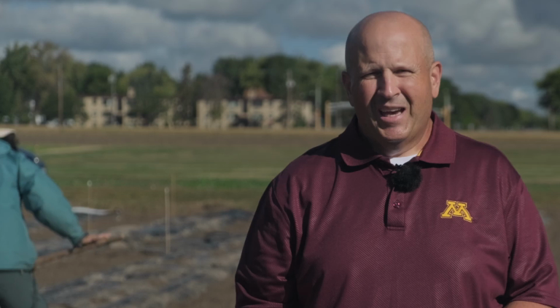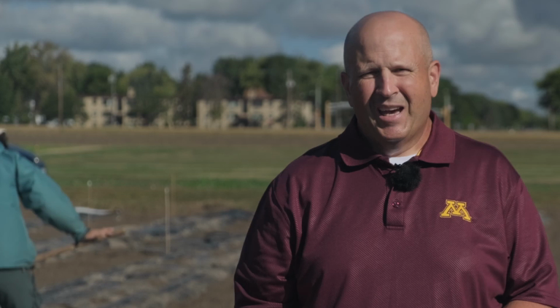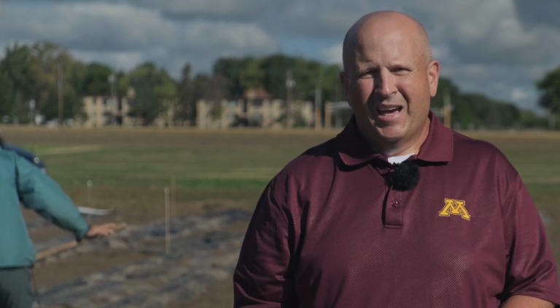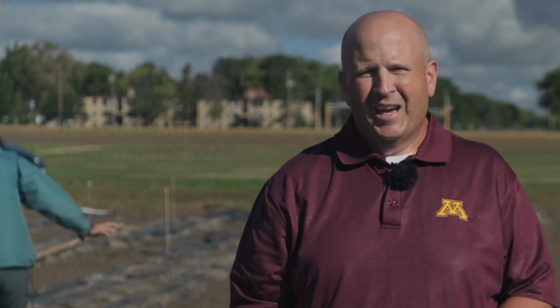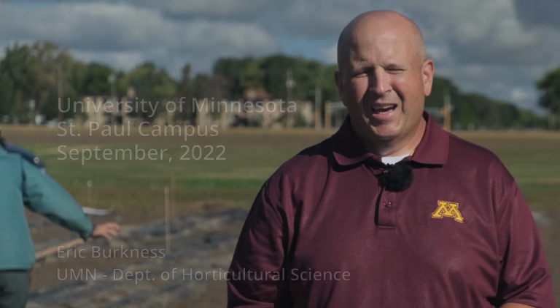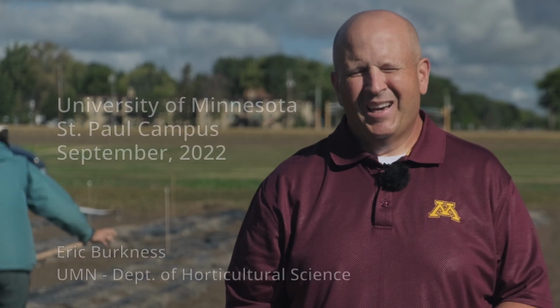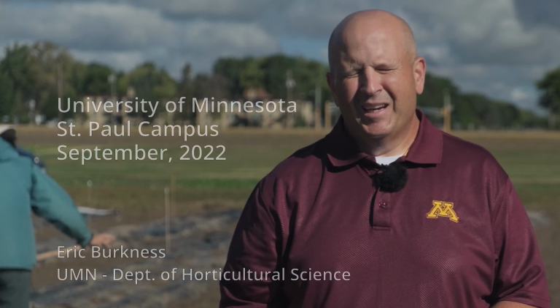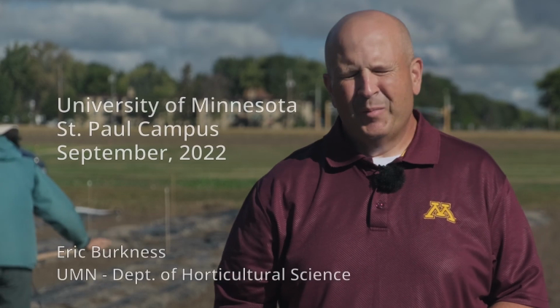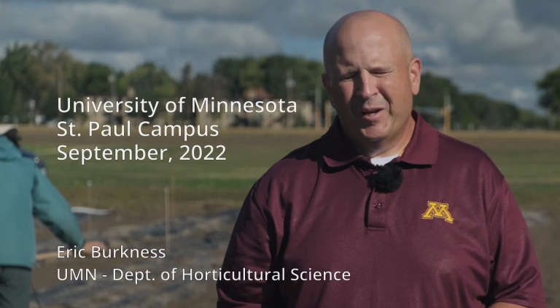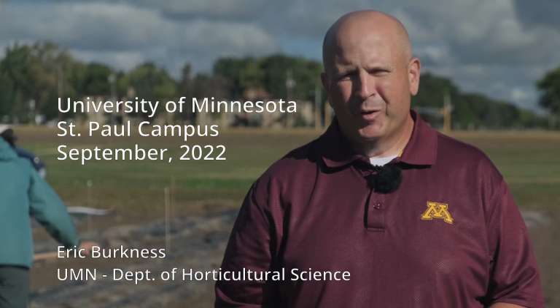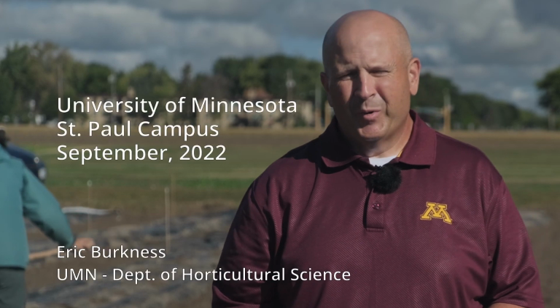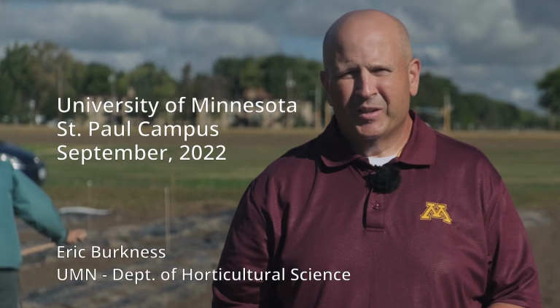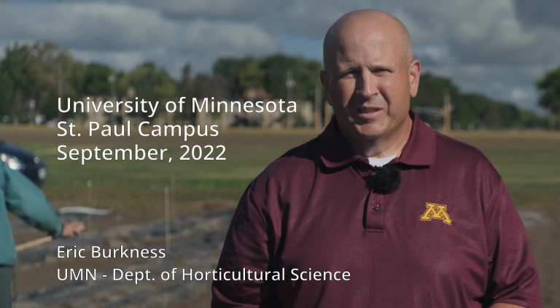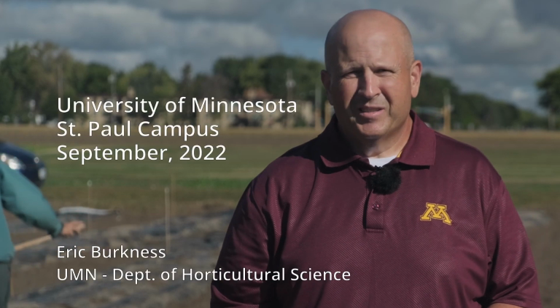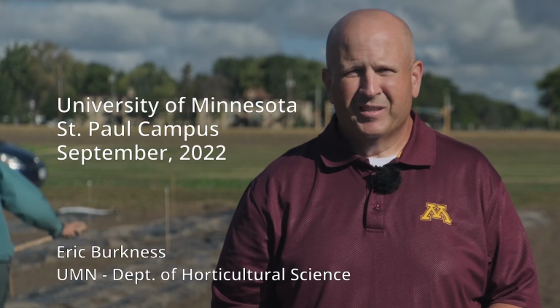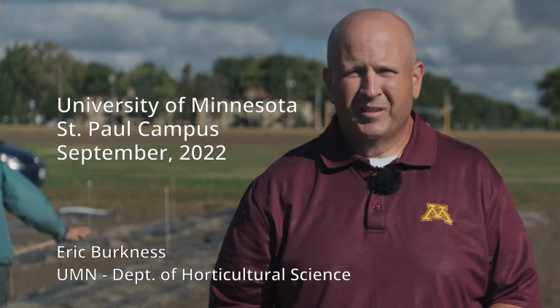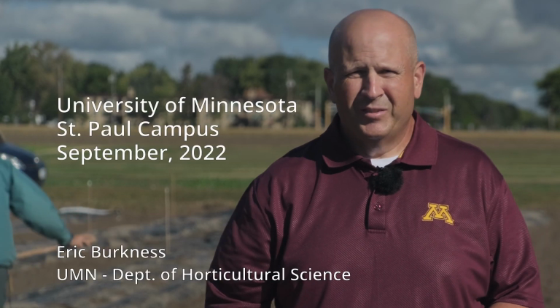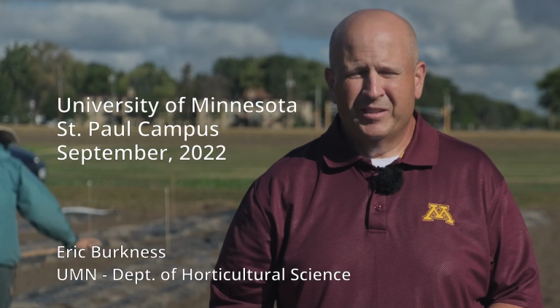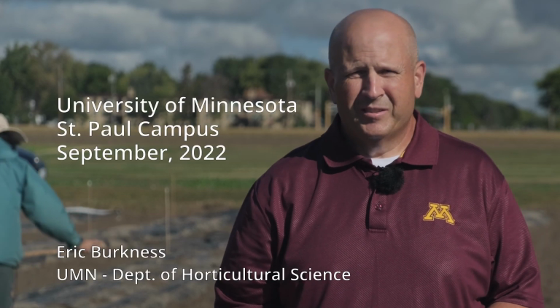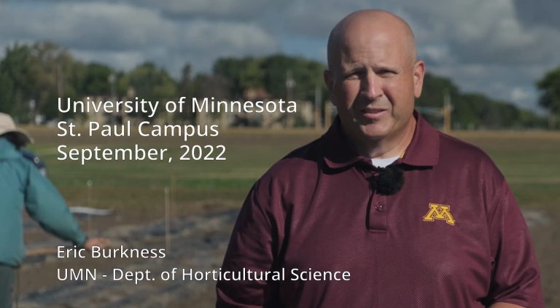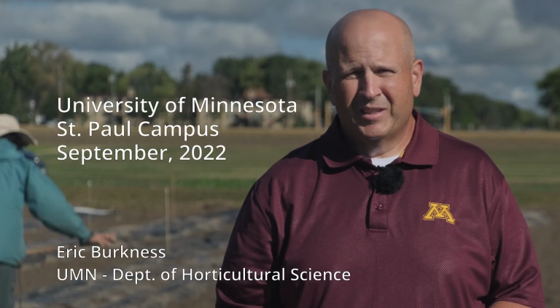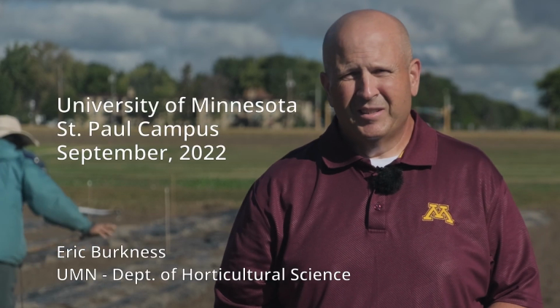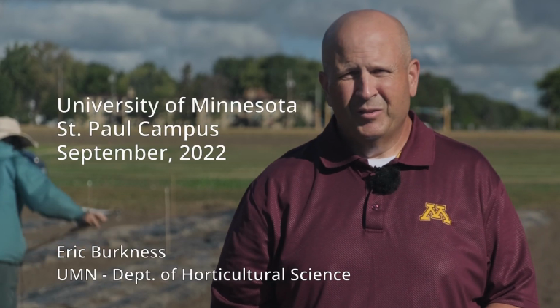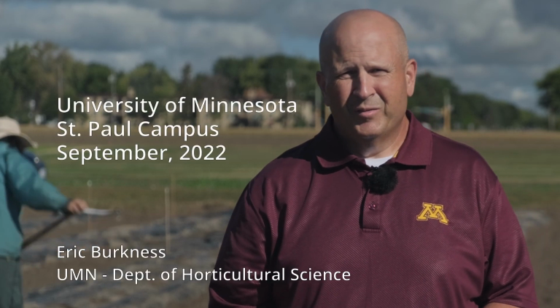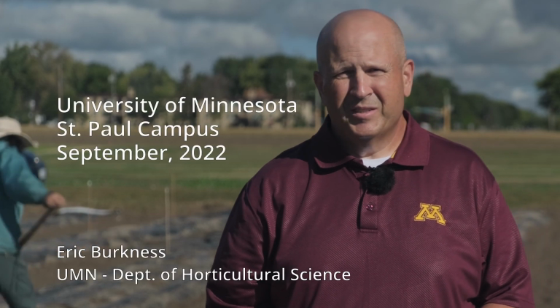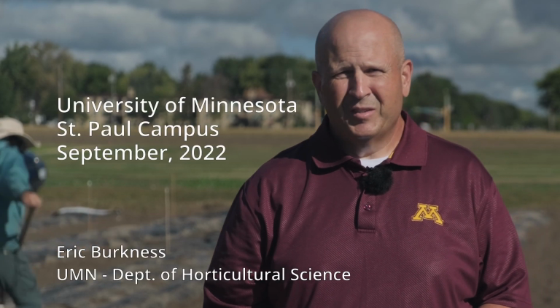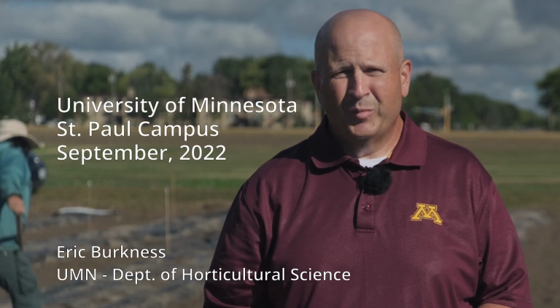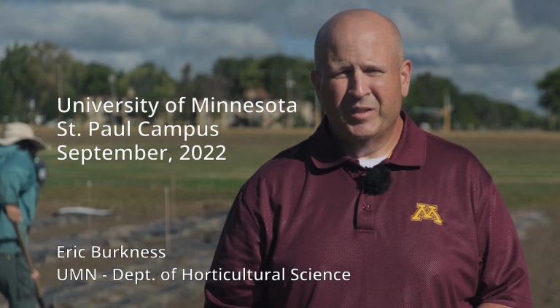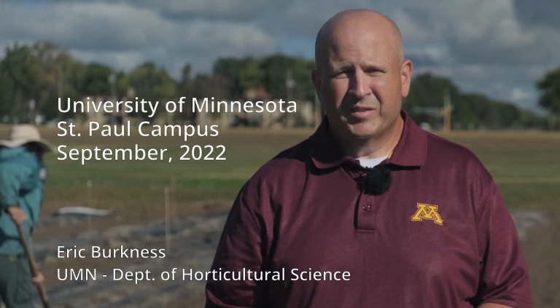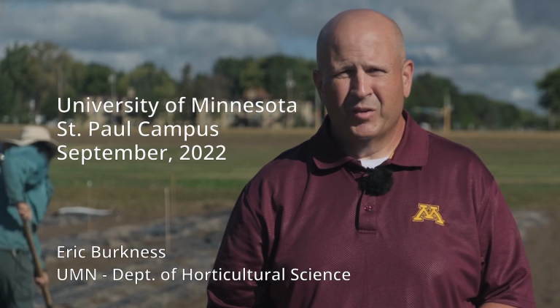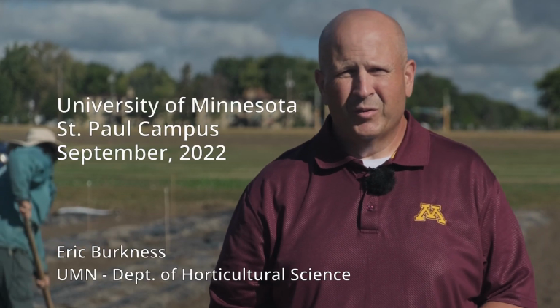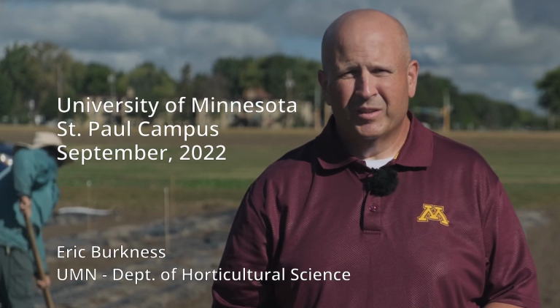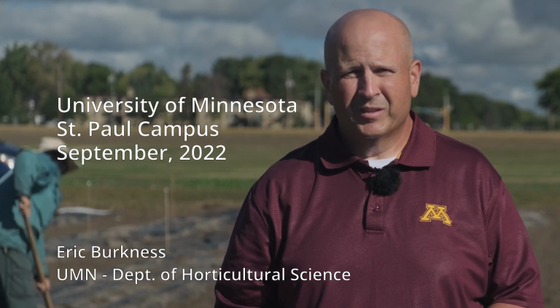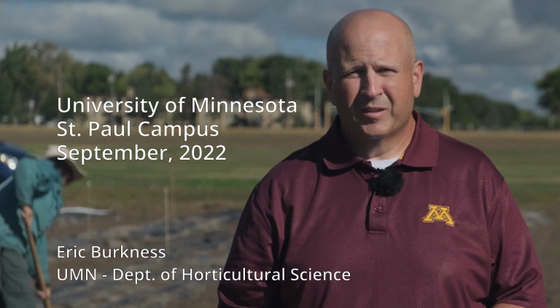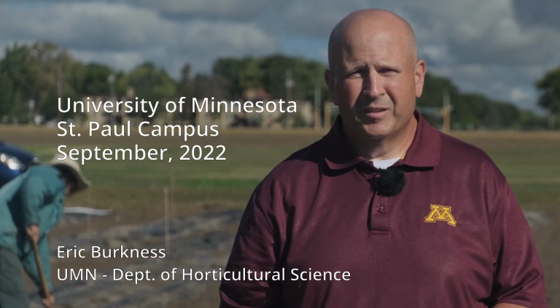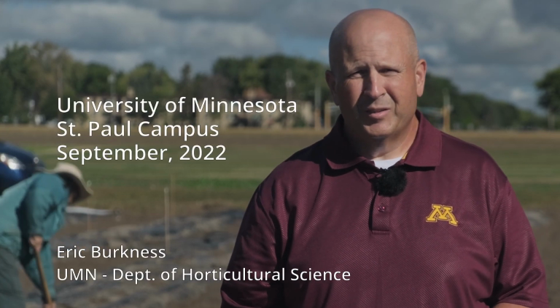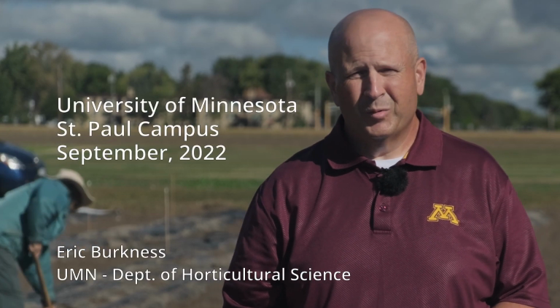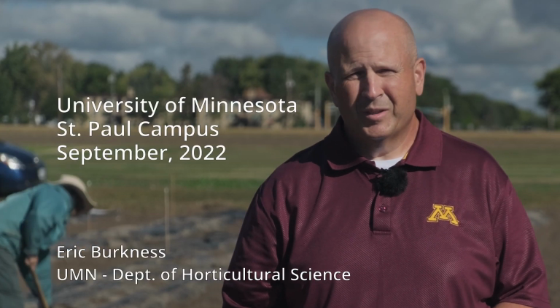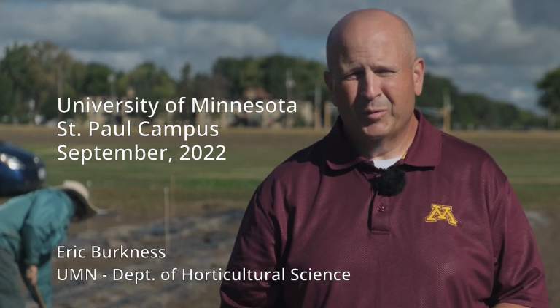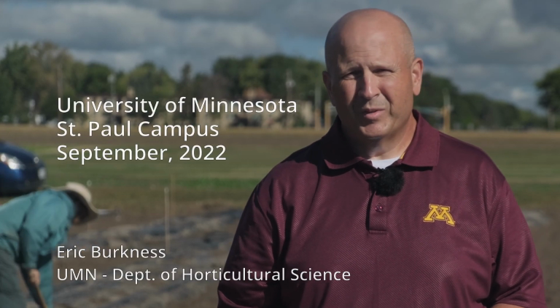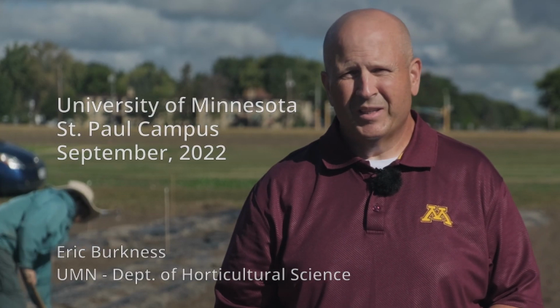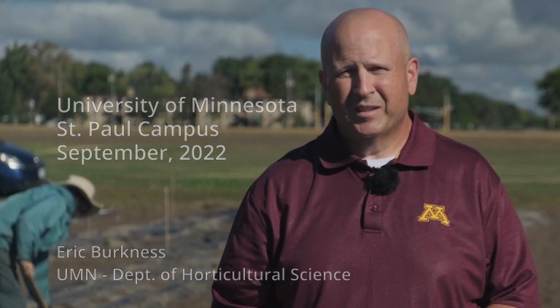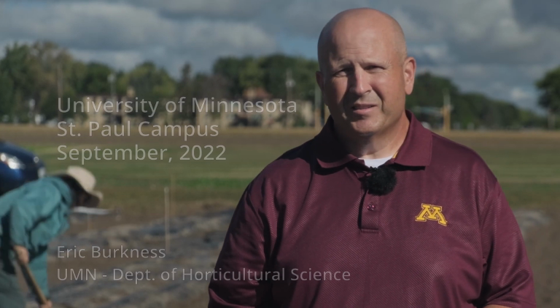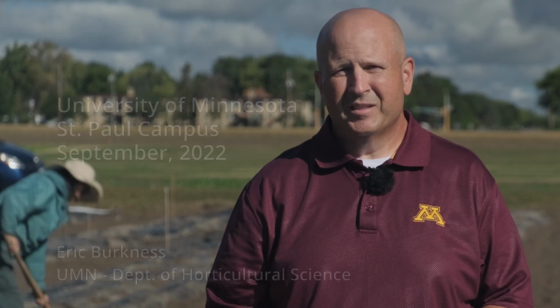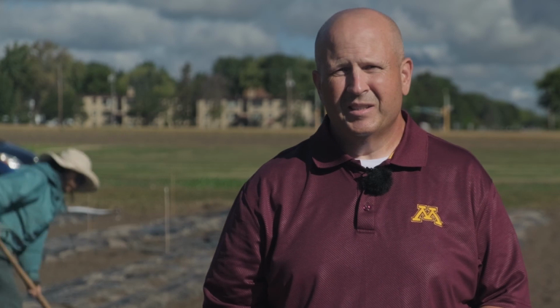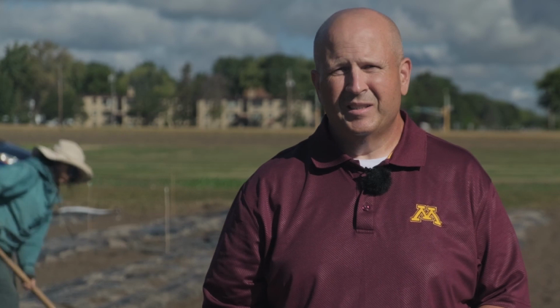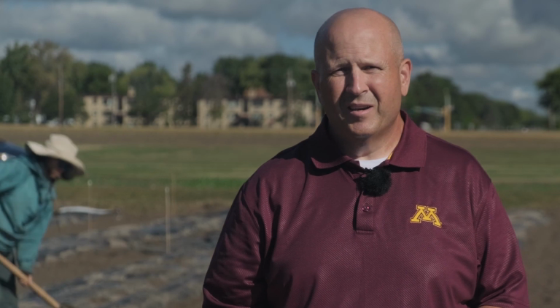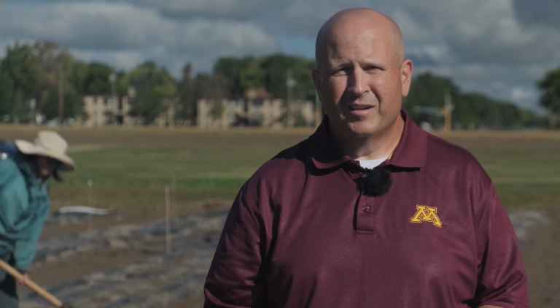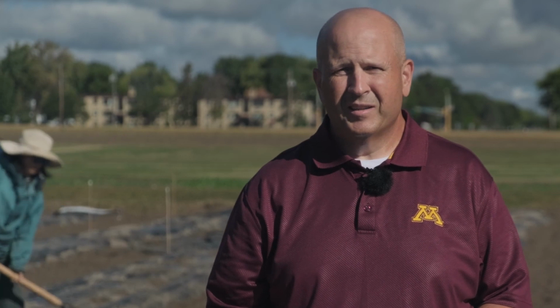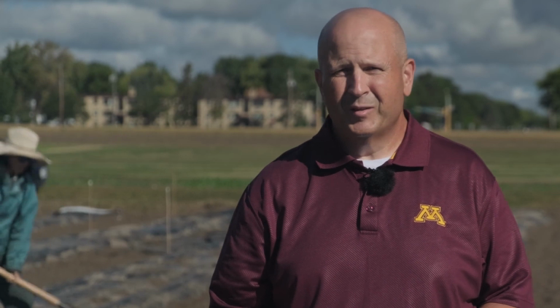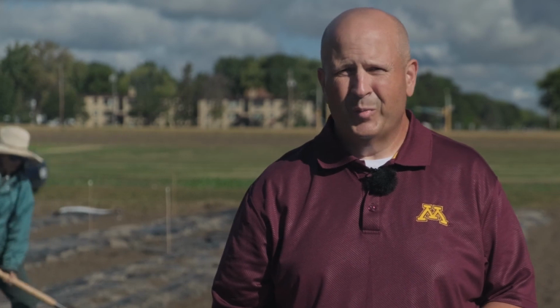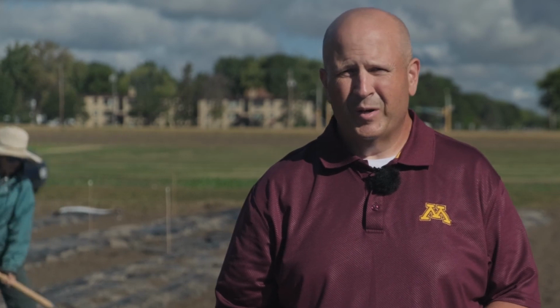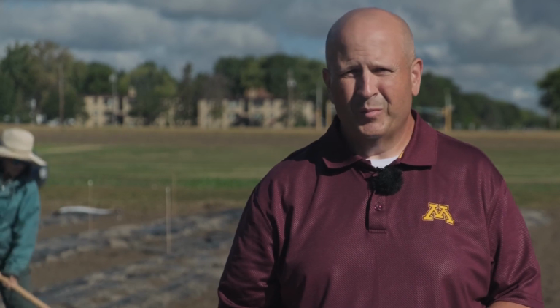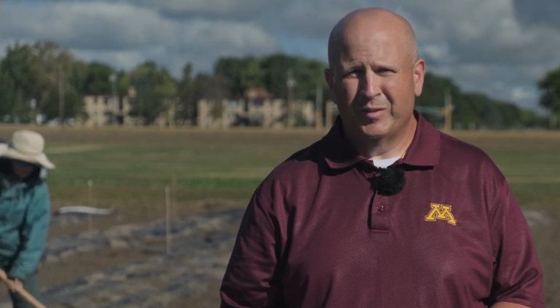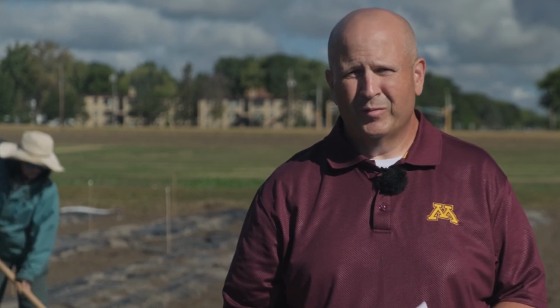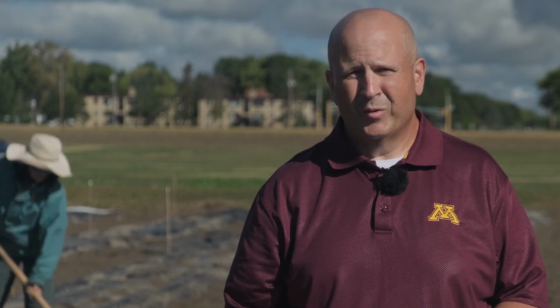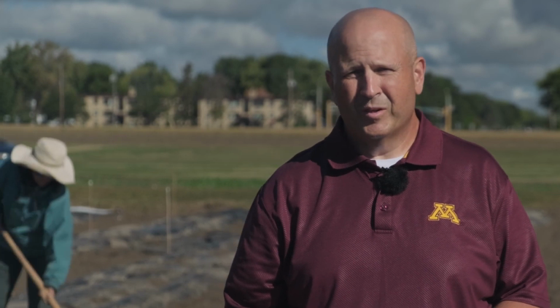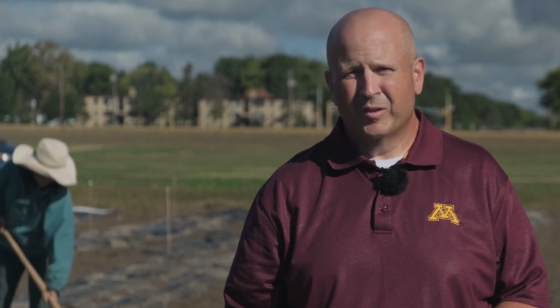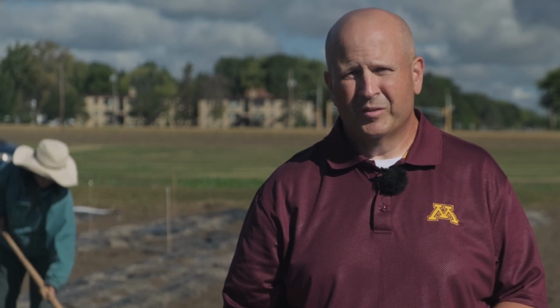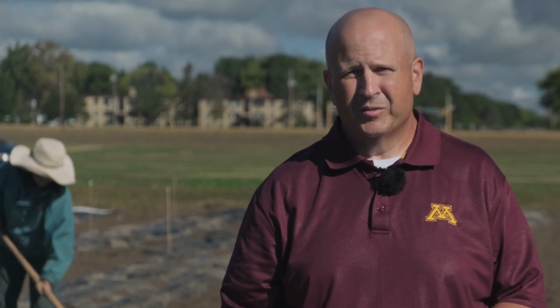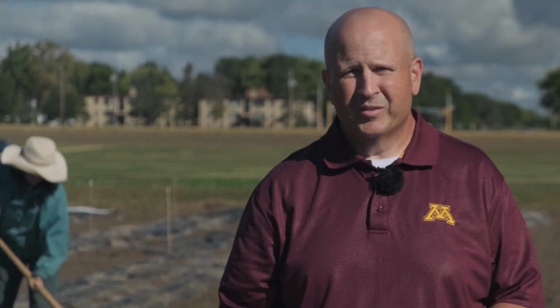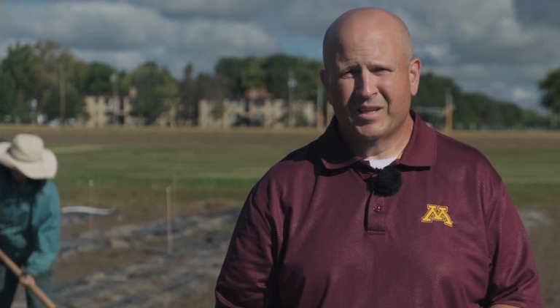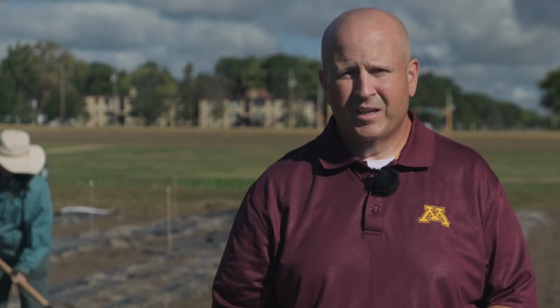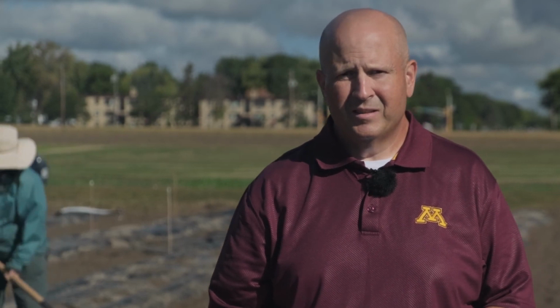Hi, I'm Eric Berkness, a researcher at the University of Minnesota, currently working with Dr. Cindy Tong in the Department of Horticultural Science.